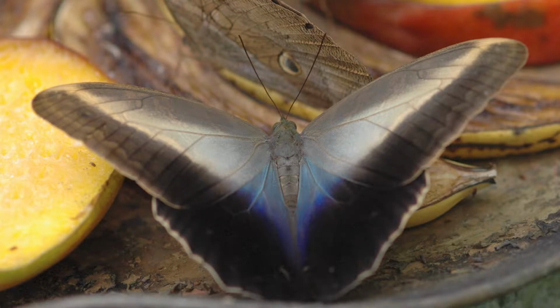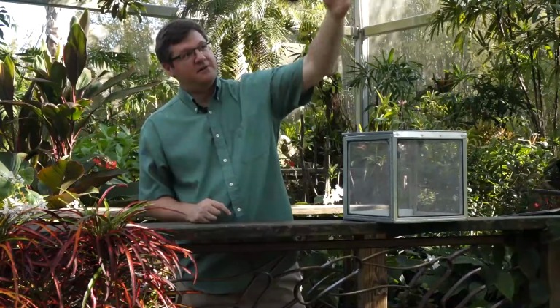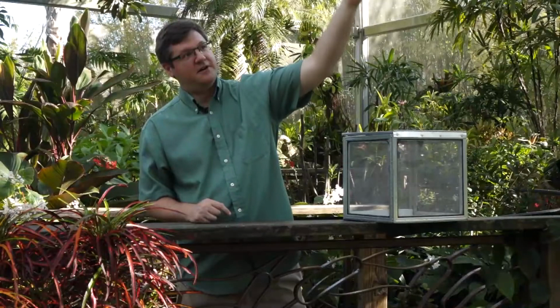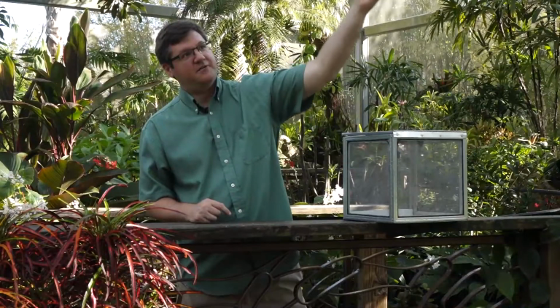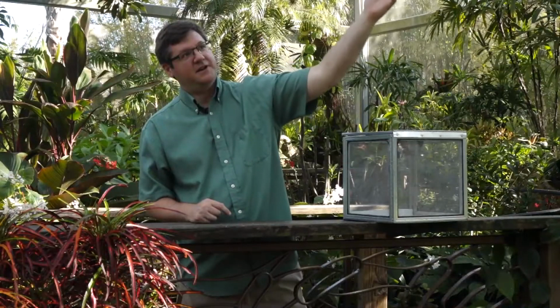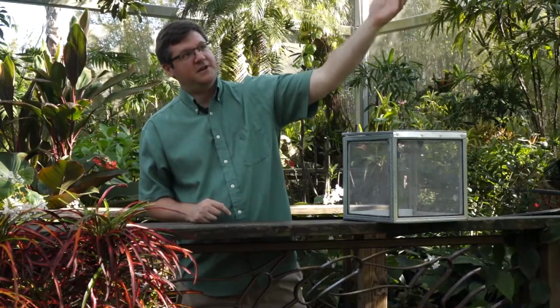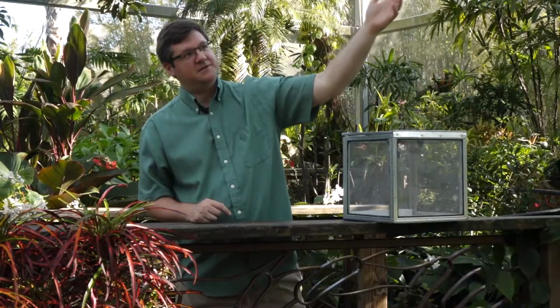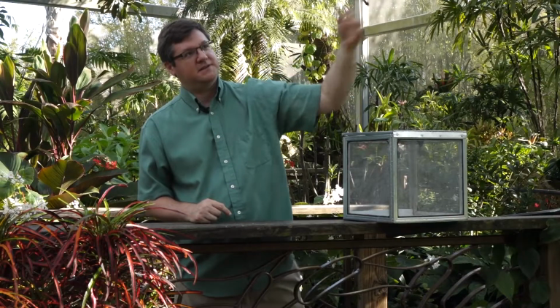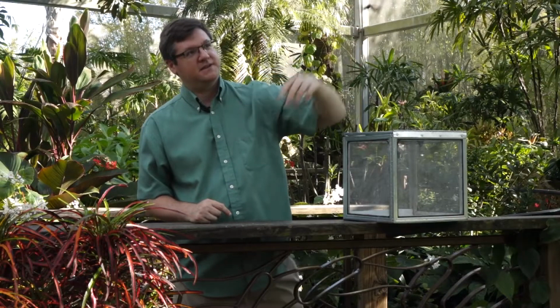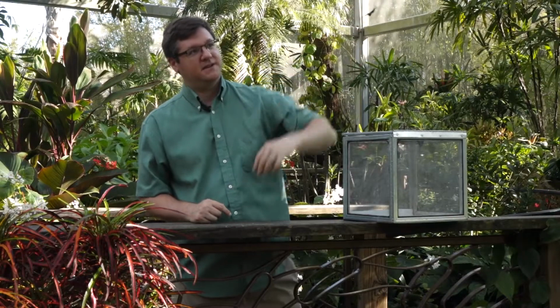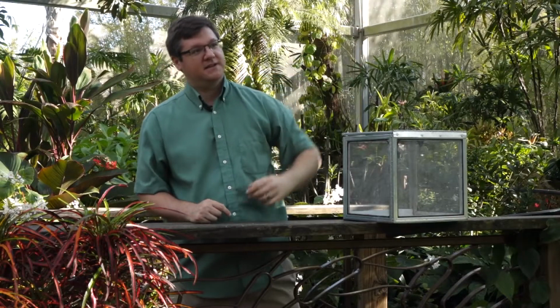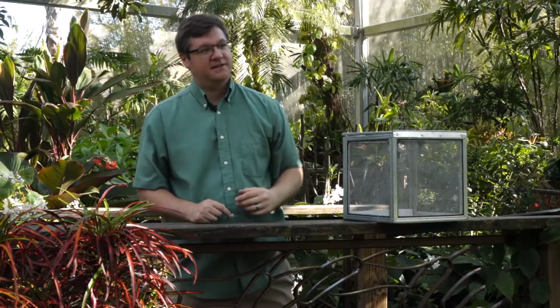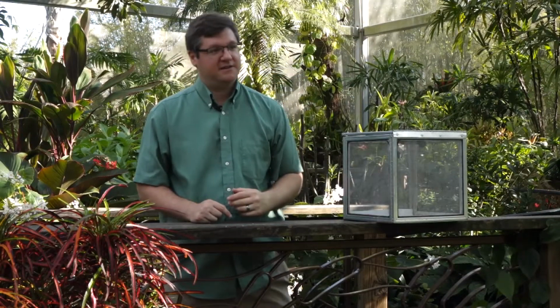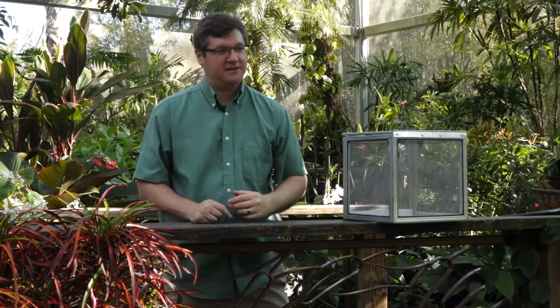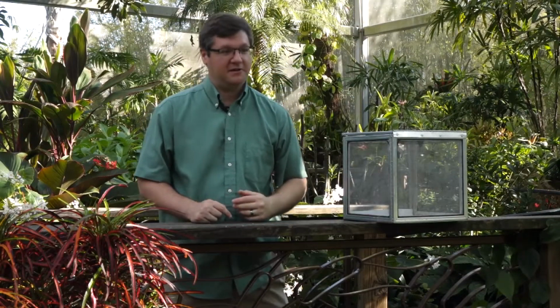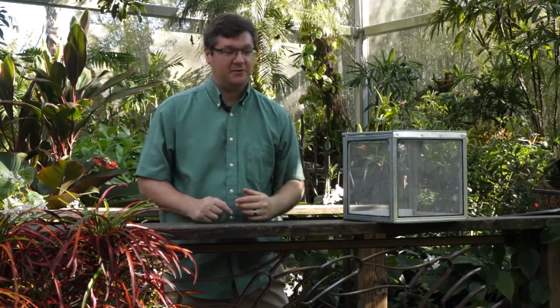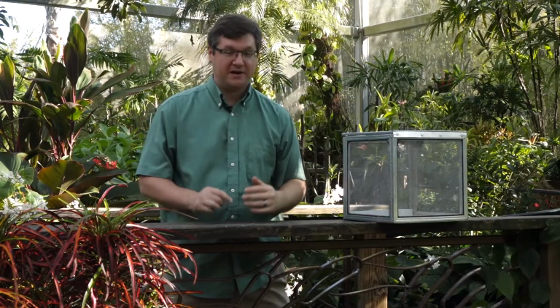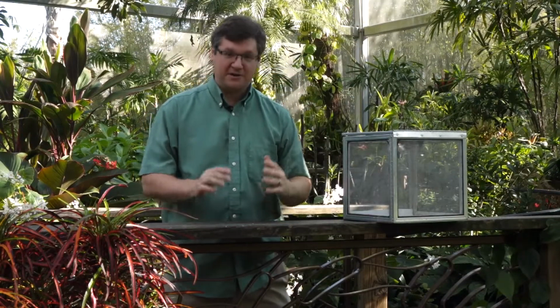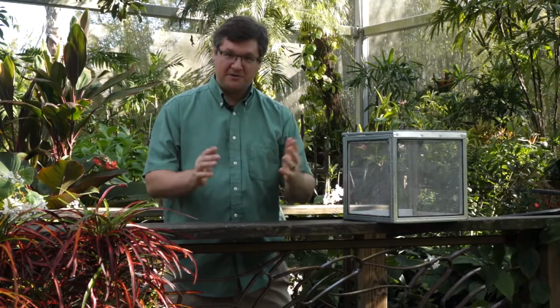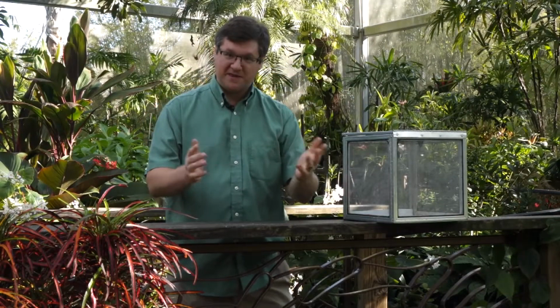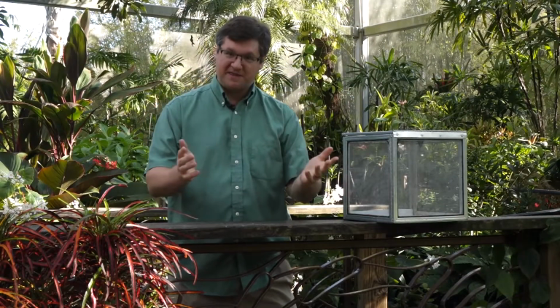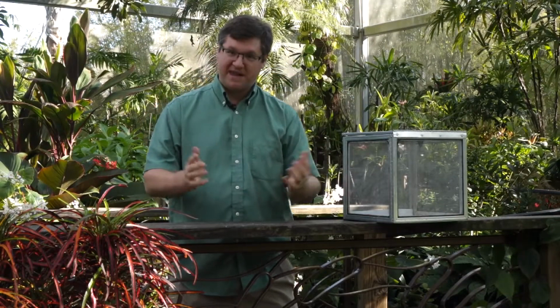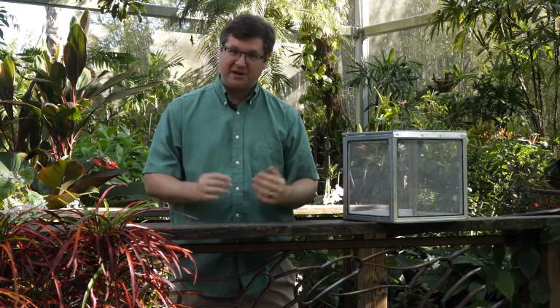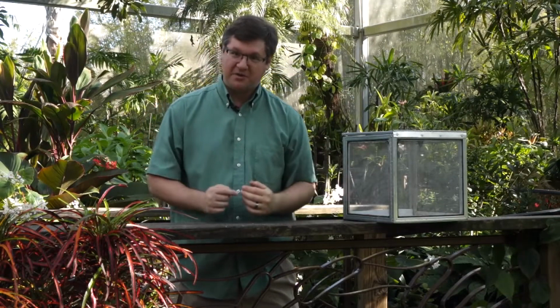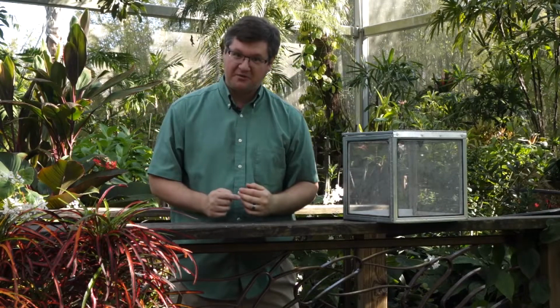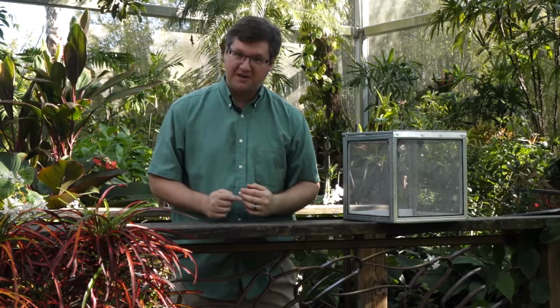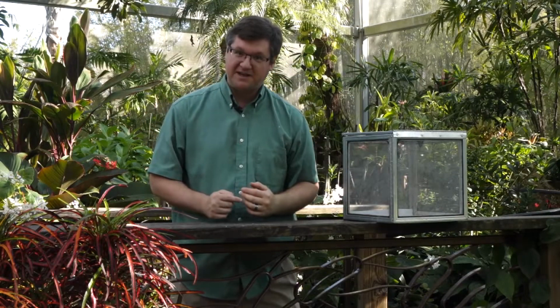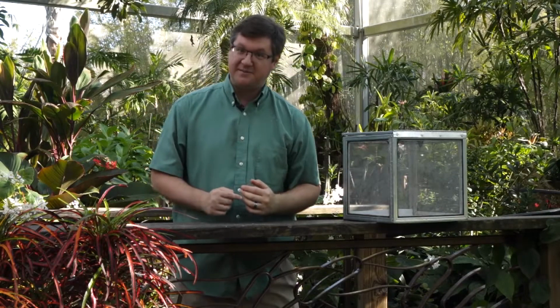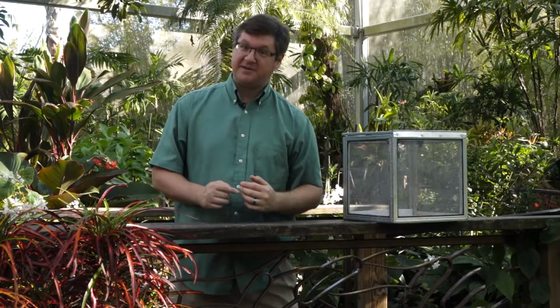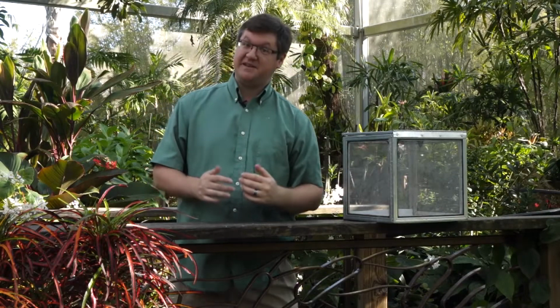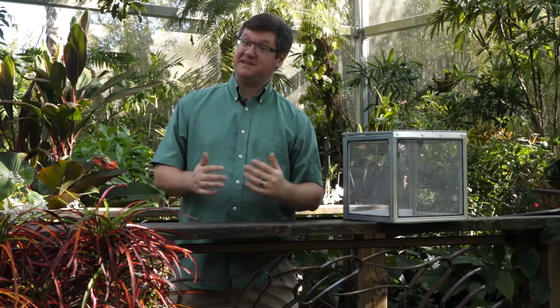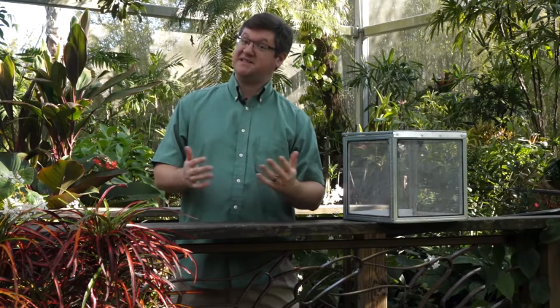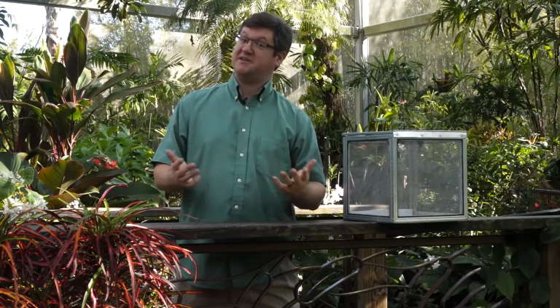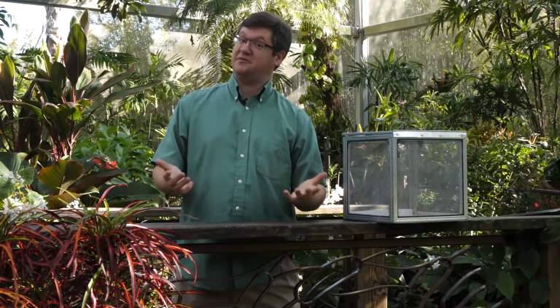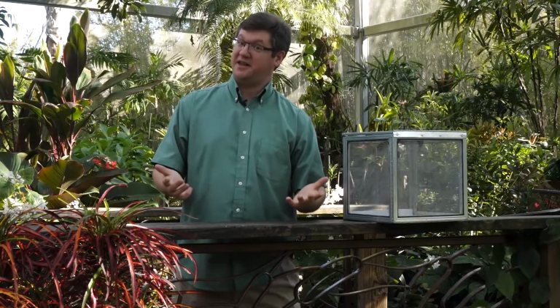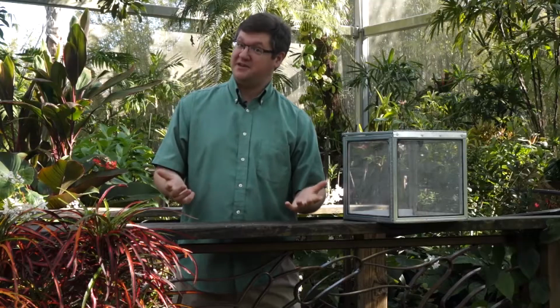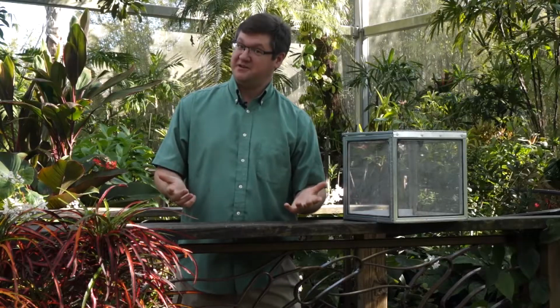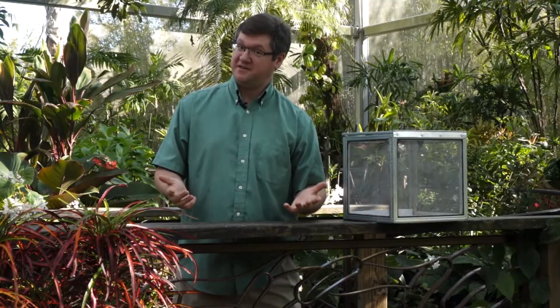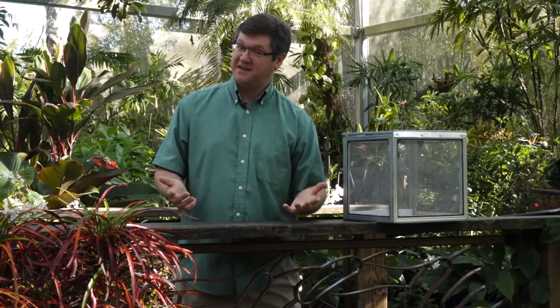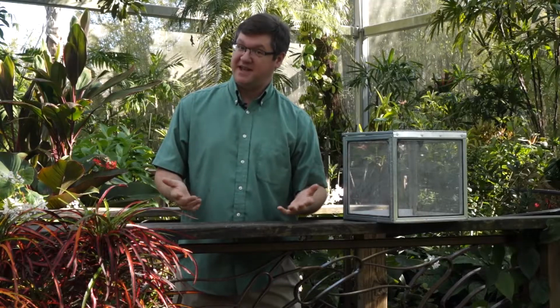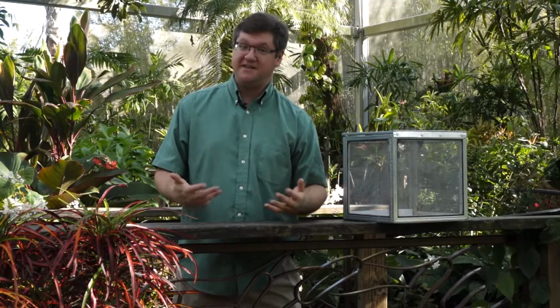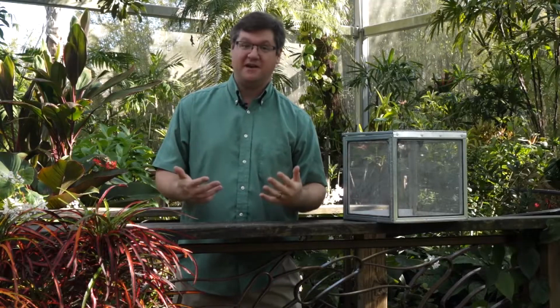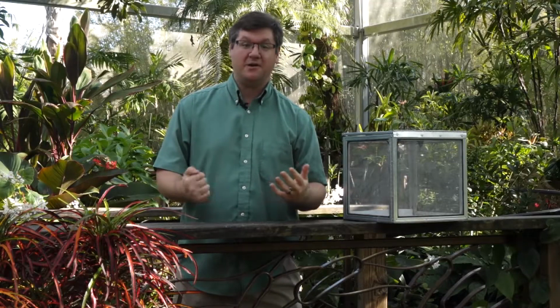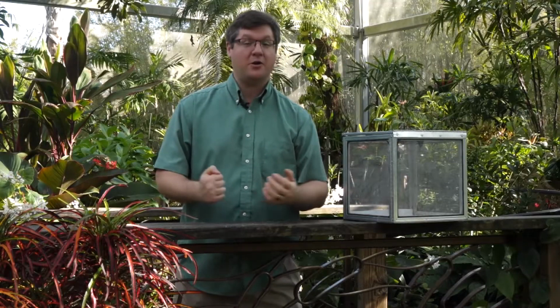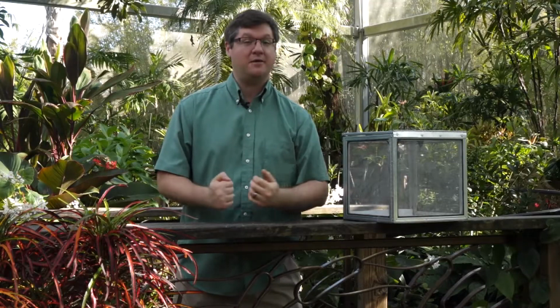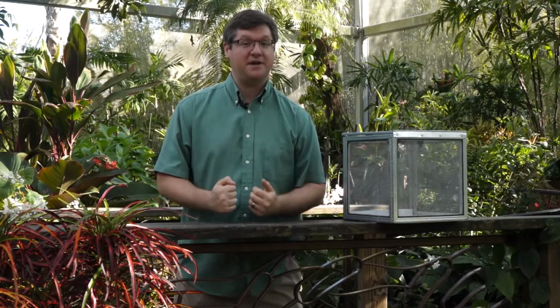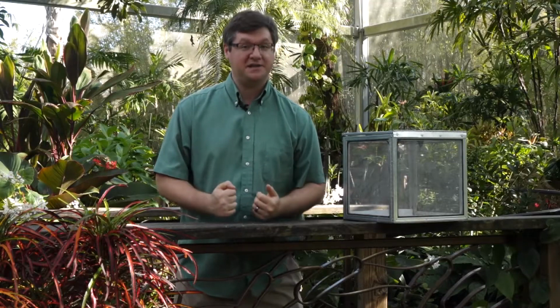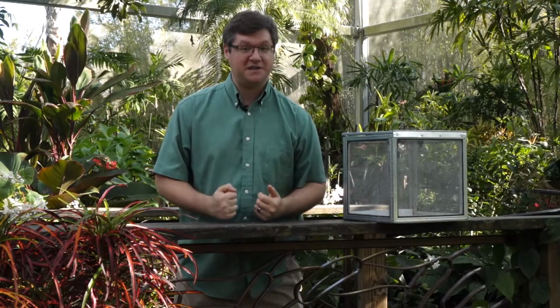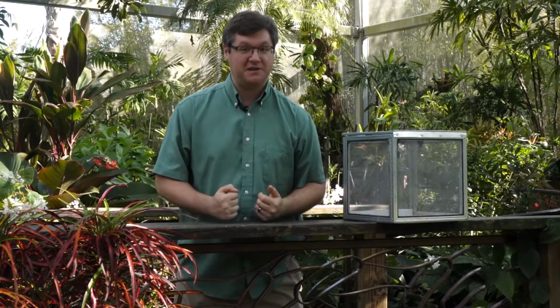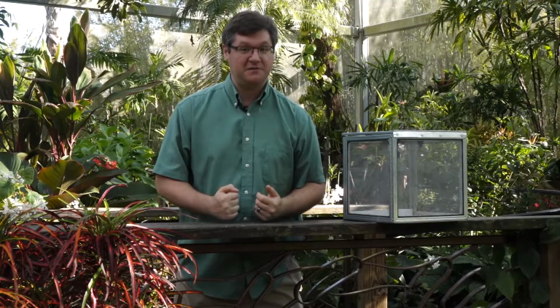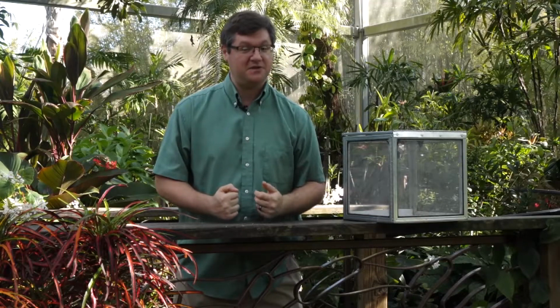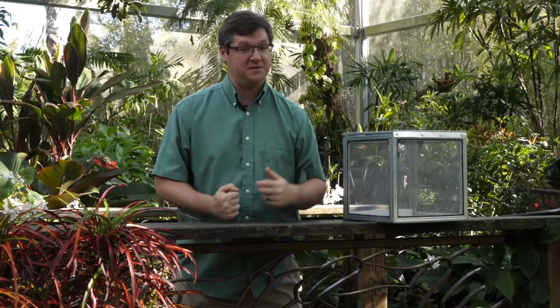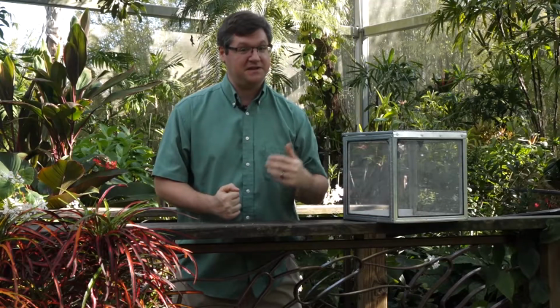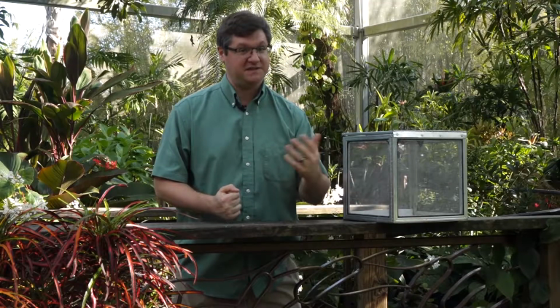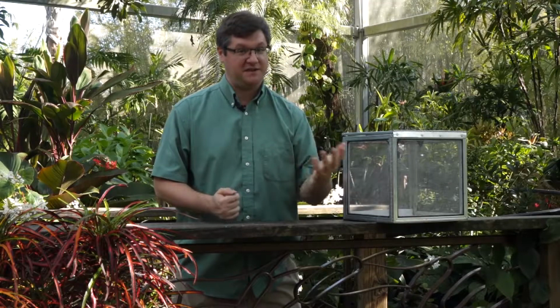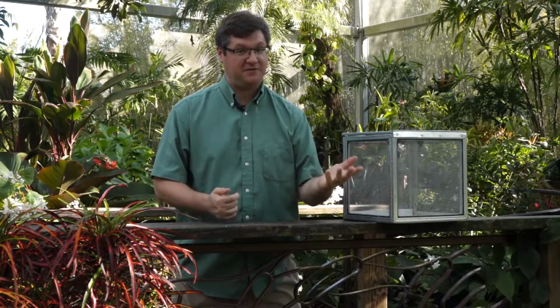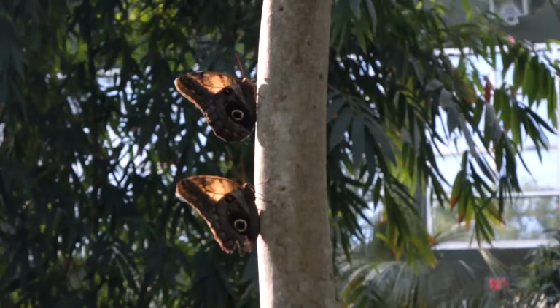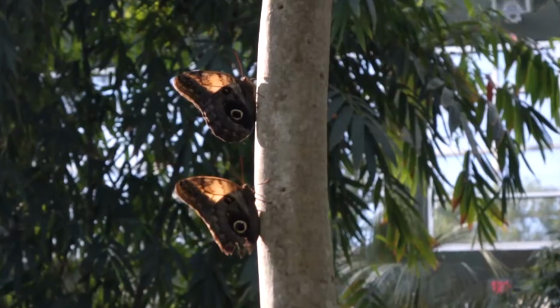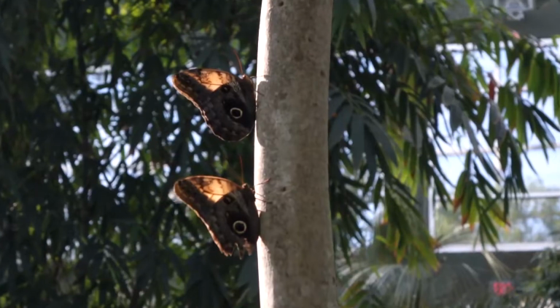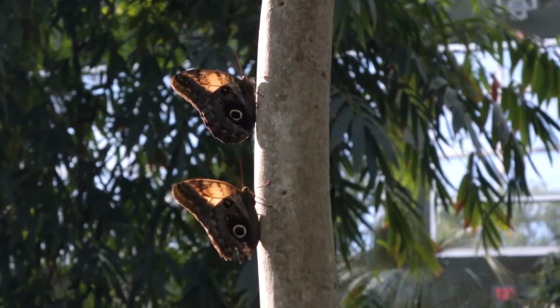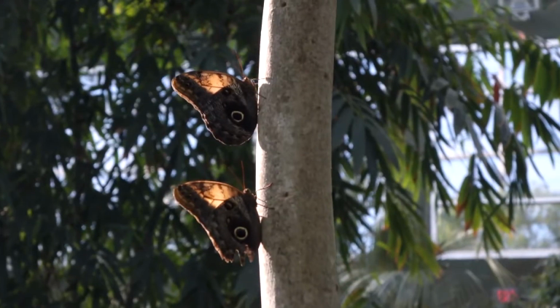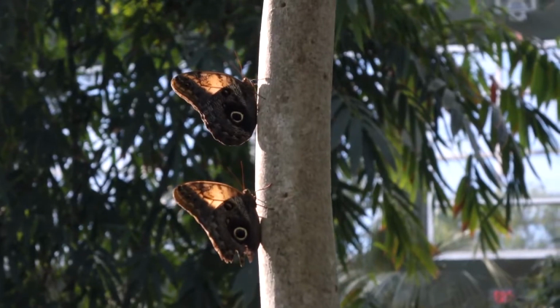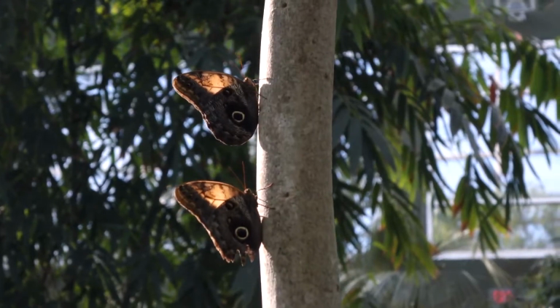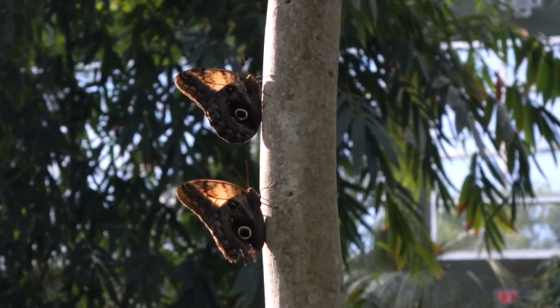Off he goes. A quick note that the owl butterfly typically does not fly during the day — they're crepuscular, which means they fly at dusk and dawn.